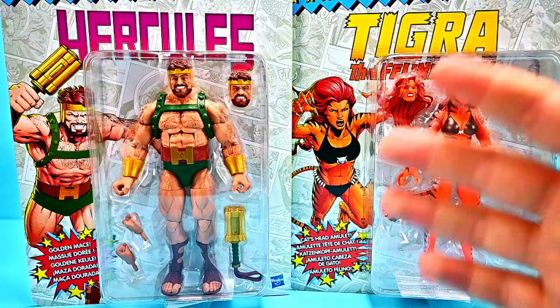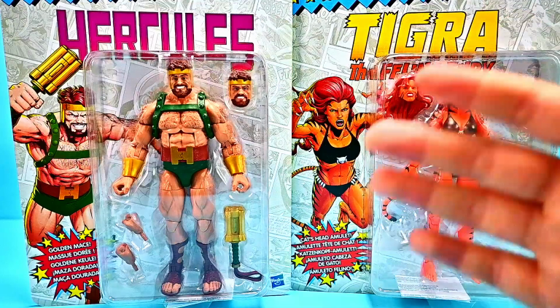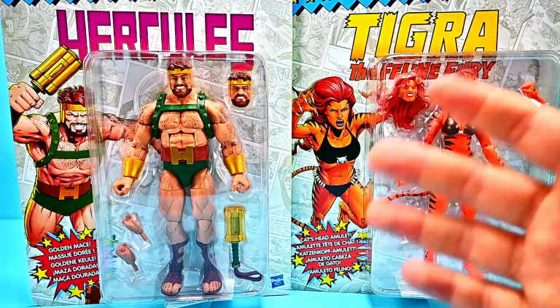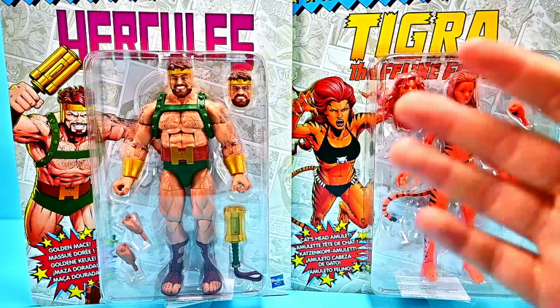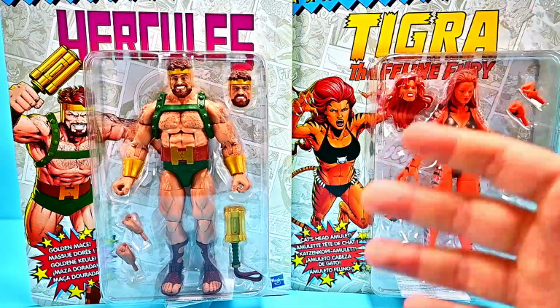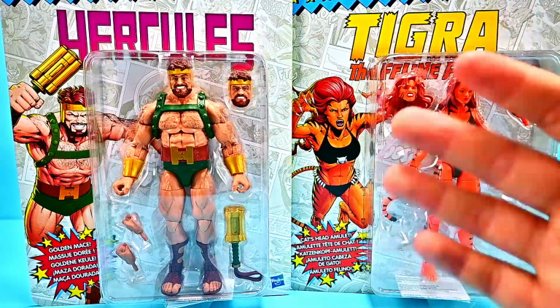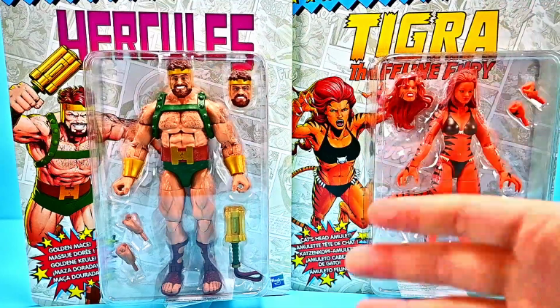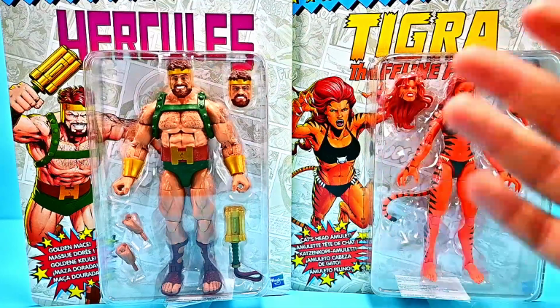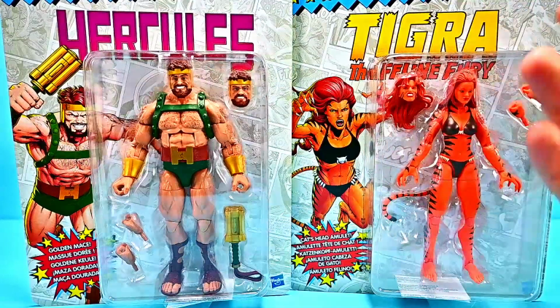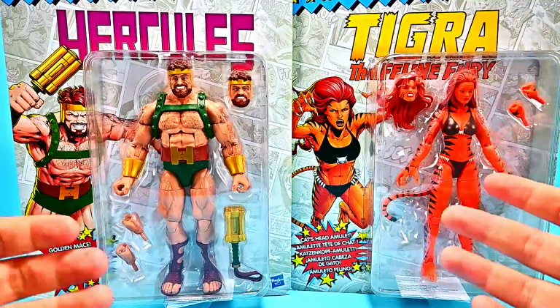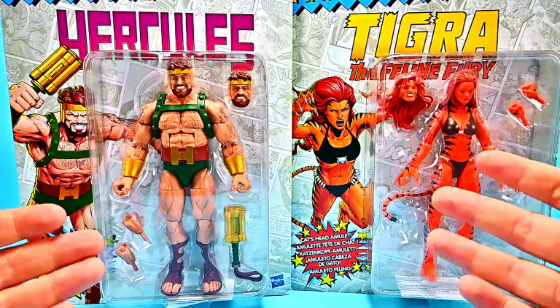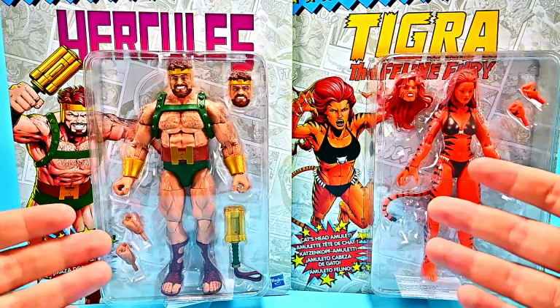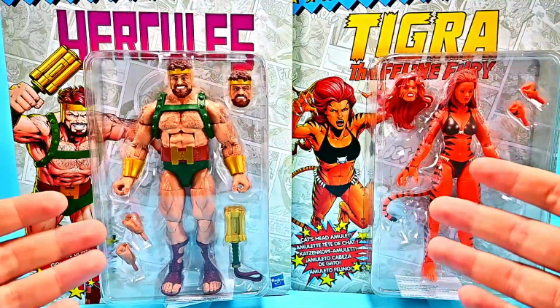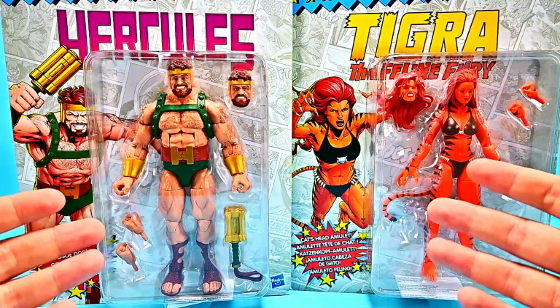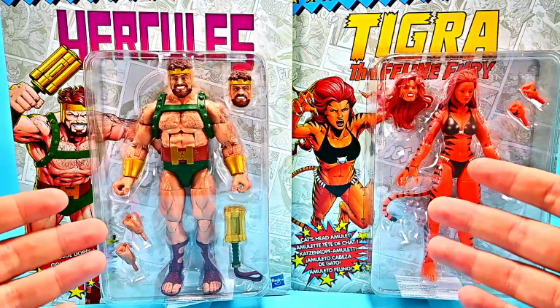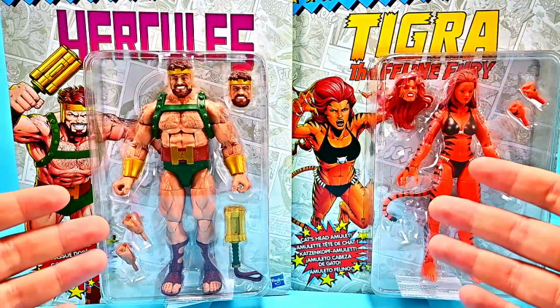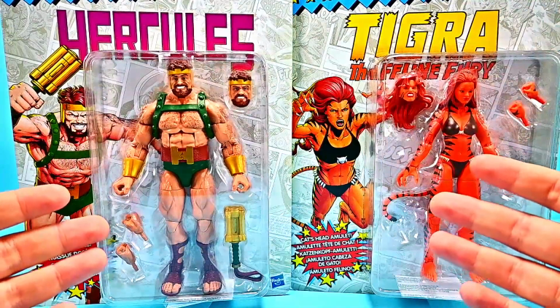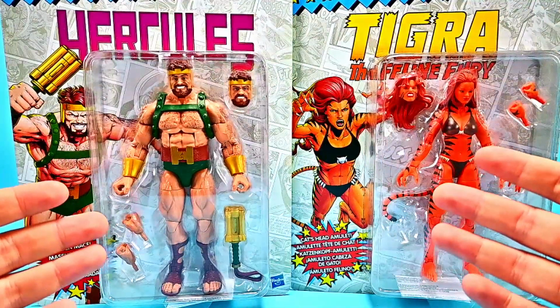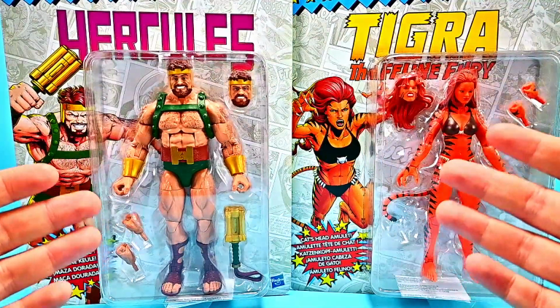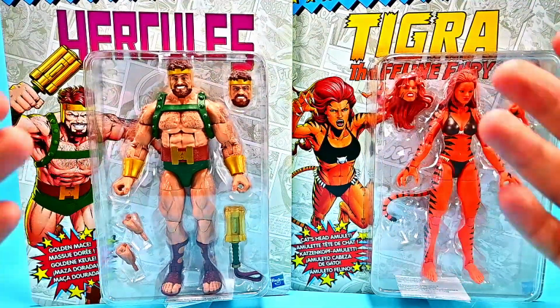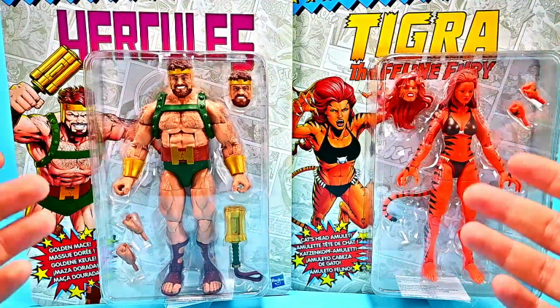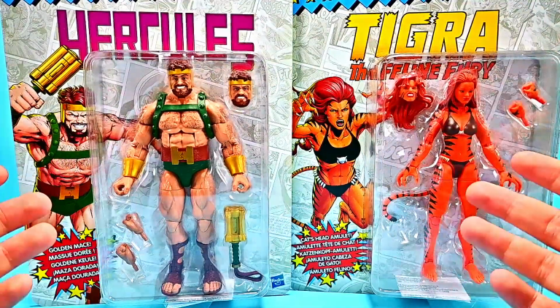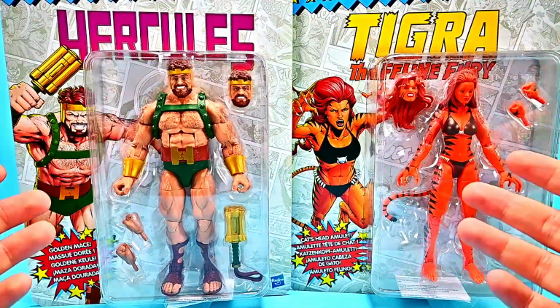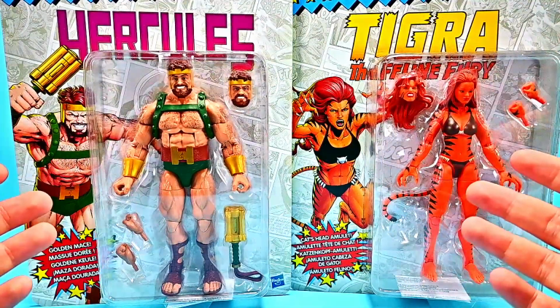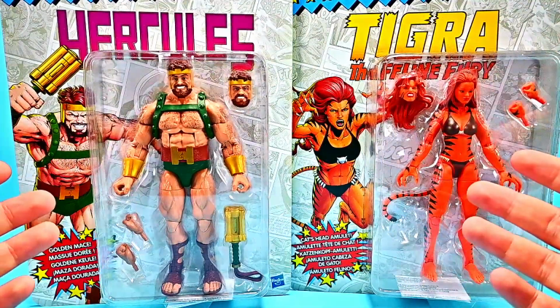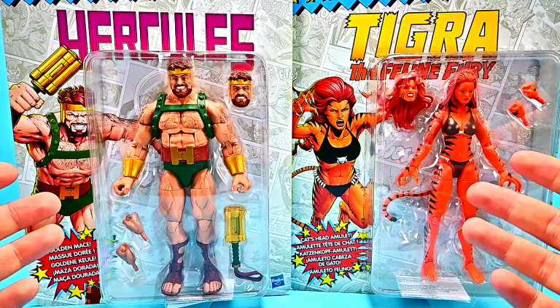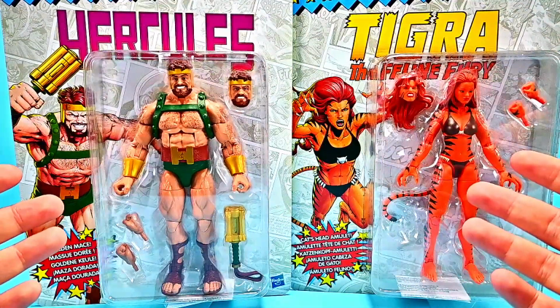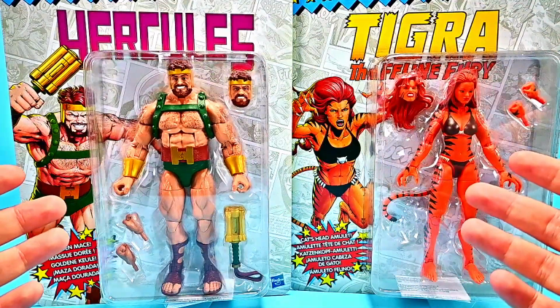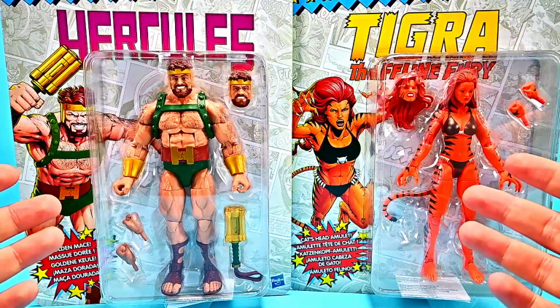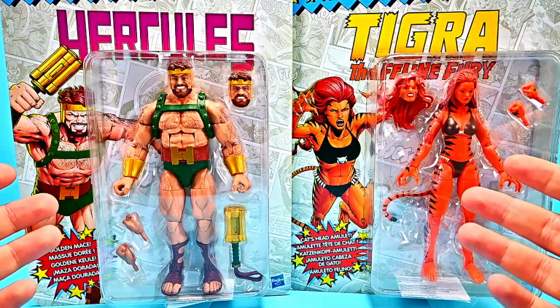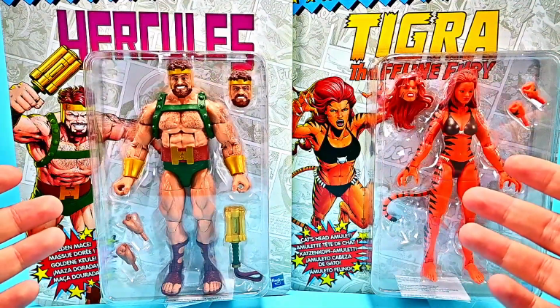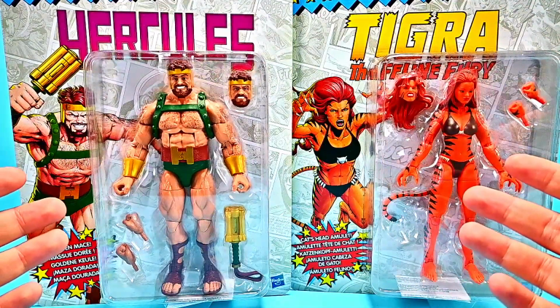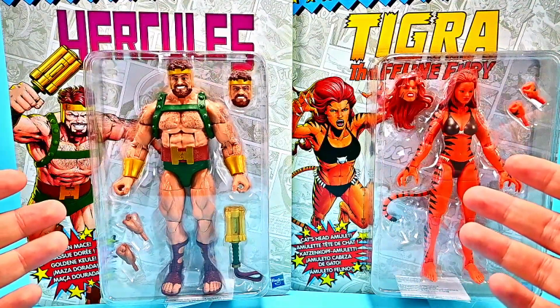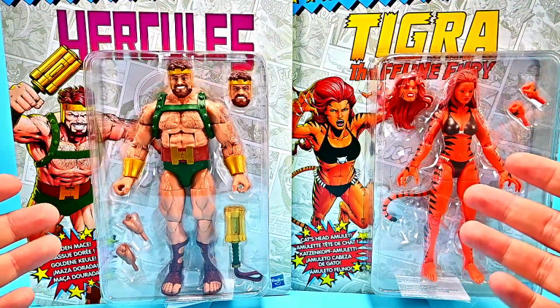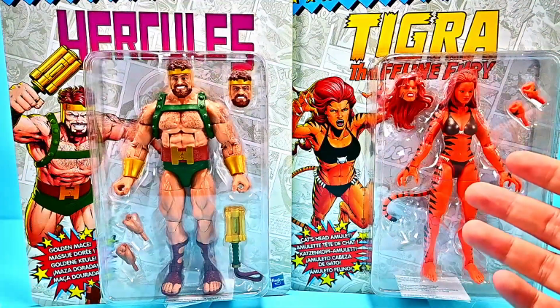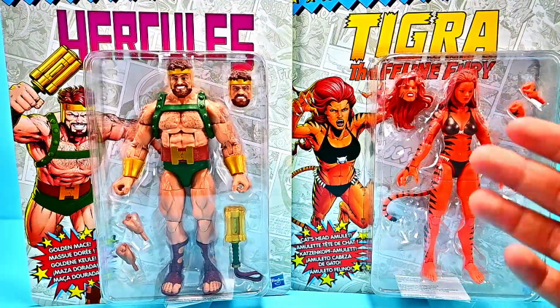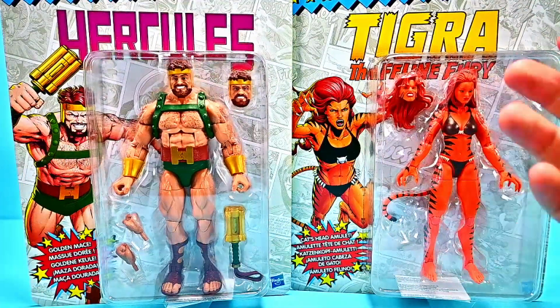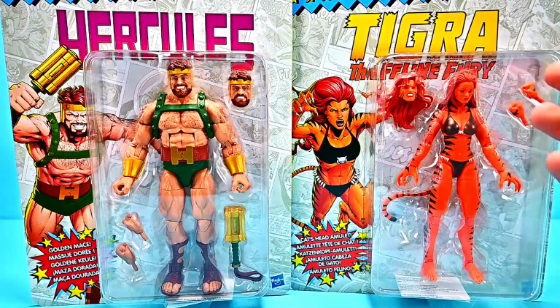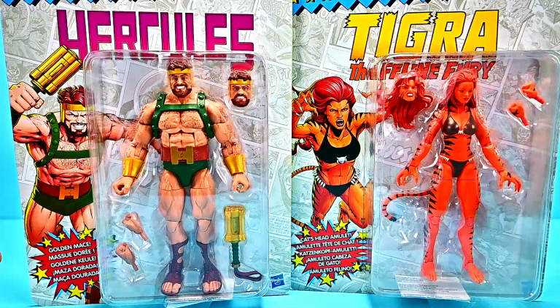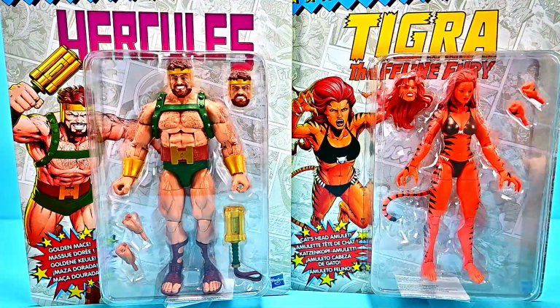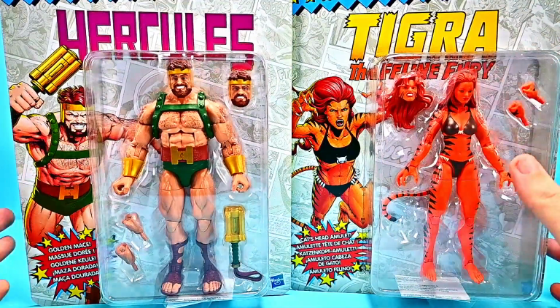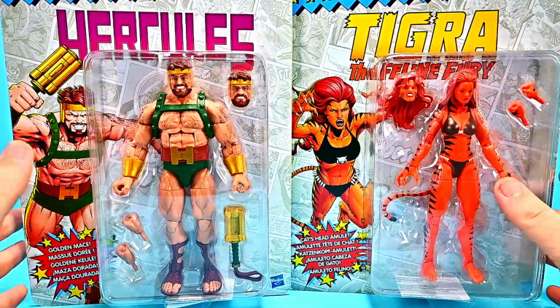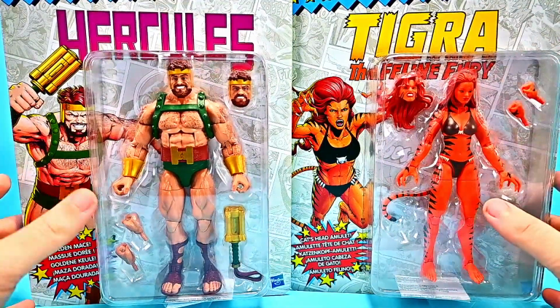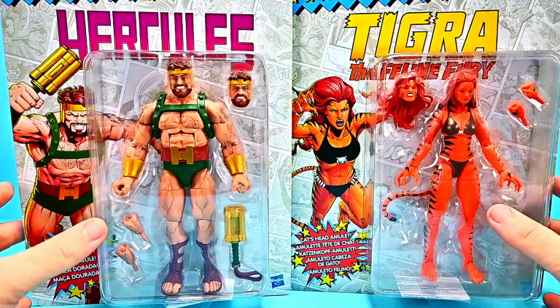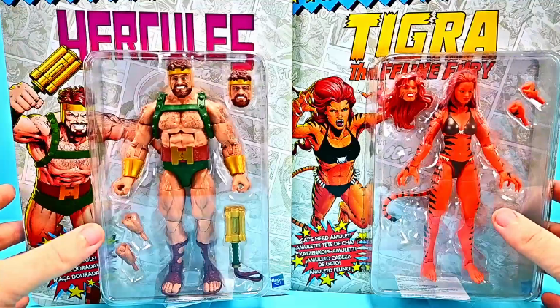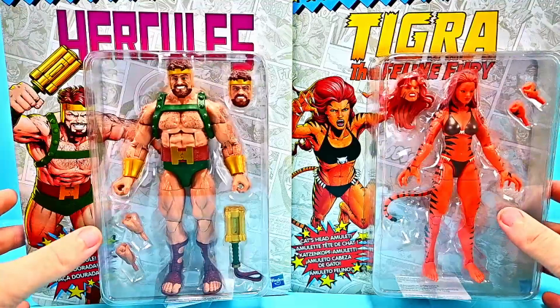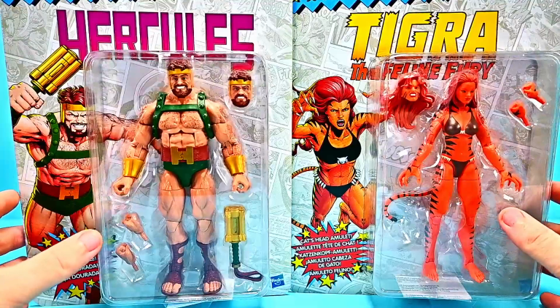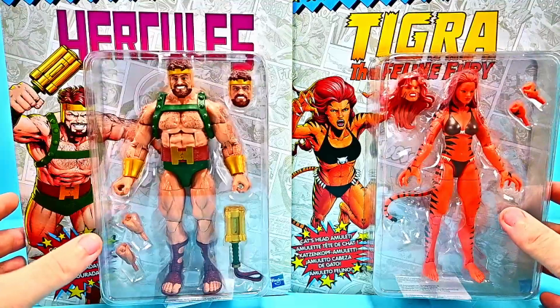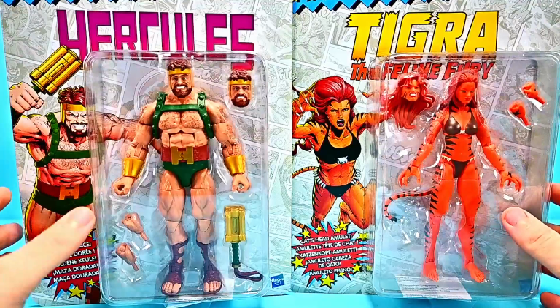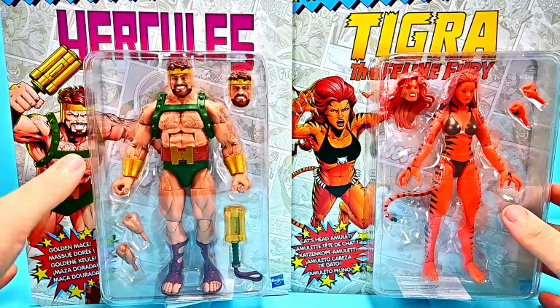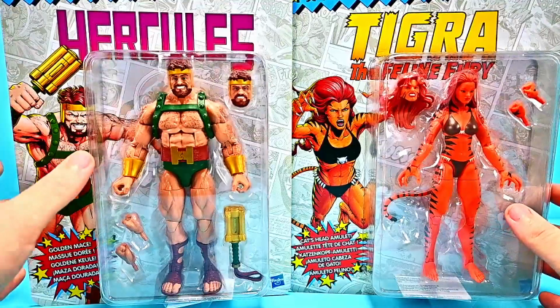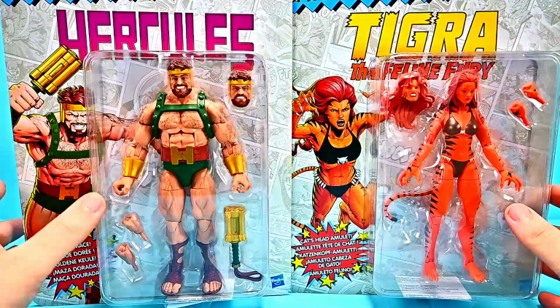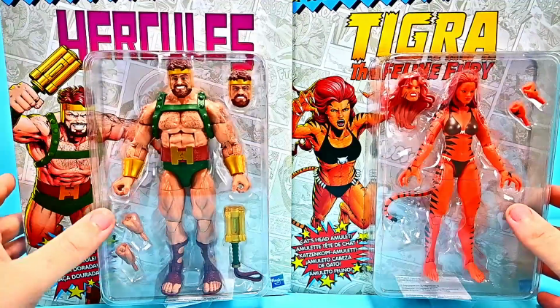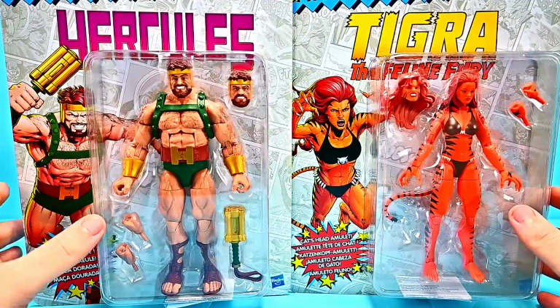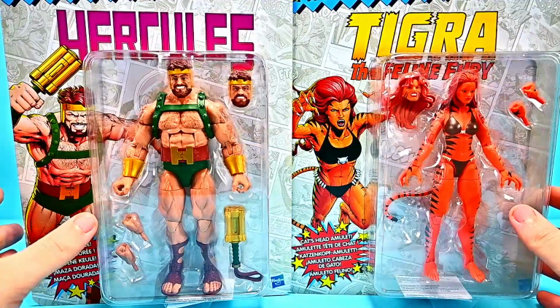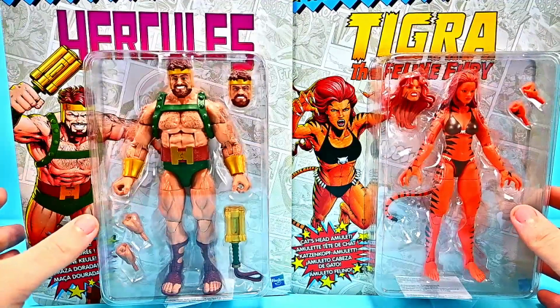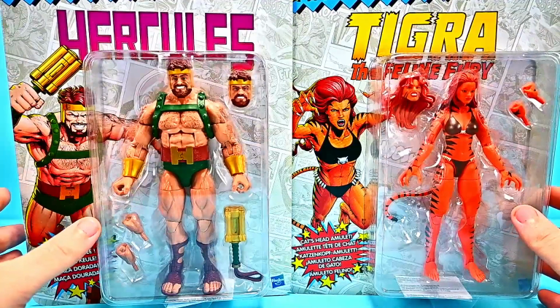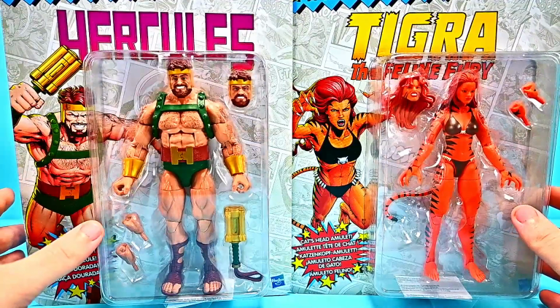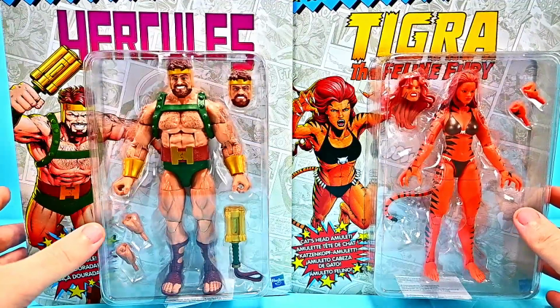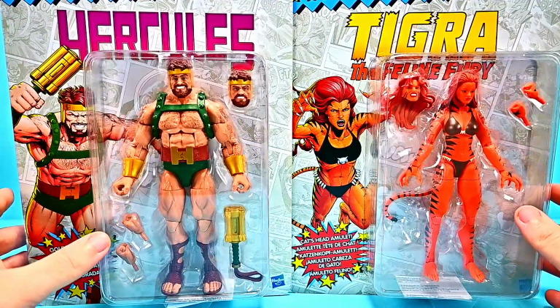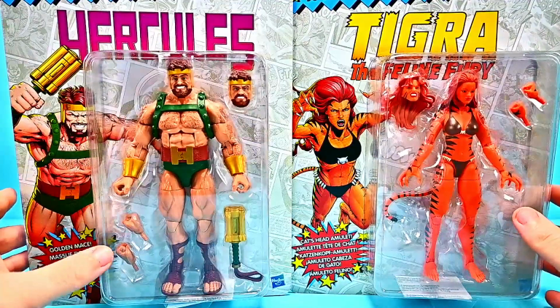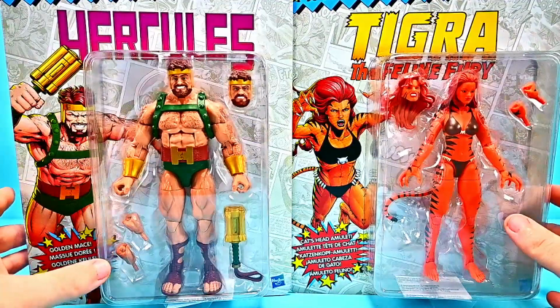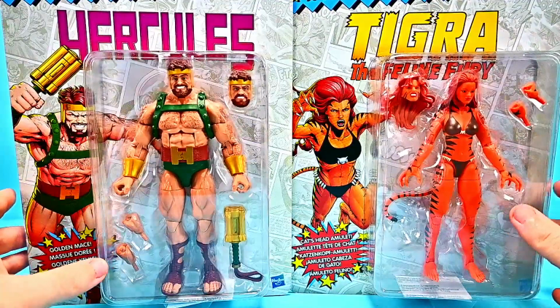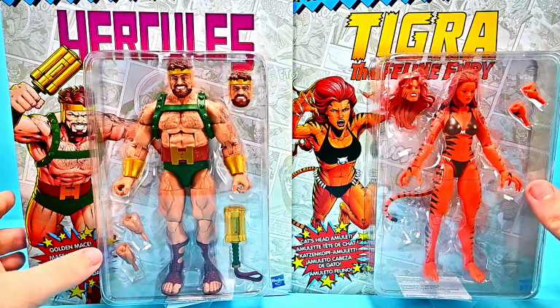What is going on everybody? Welcome back to the All-Stars Show. Today we're looking at some Marvel Legends figures, and first off here we have the Hercules and Tigra retro figures.